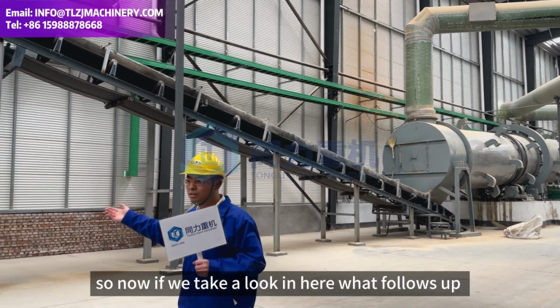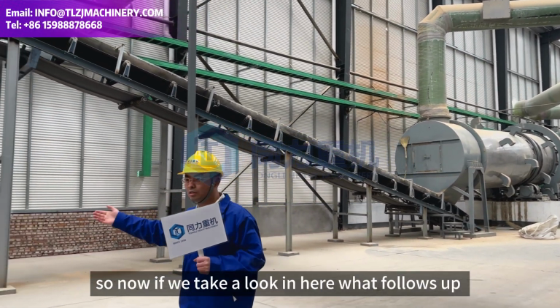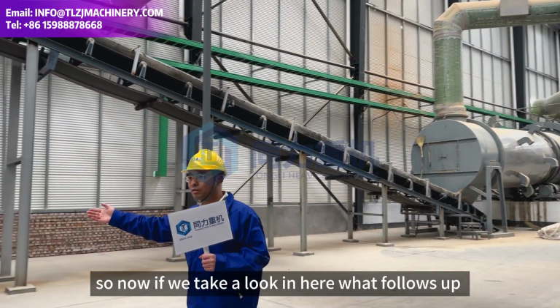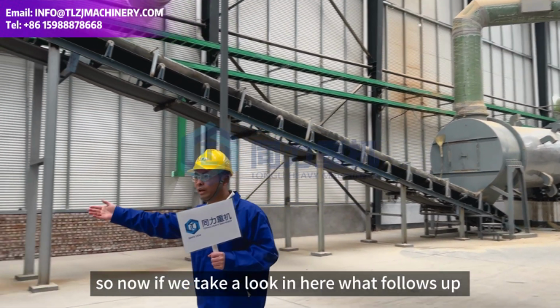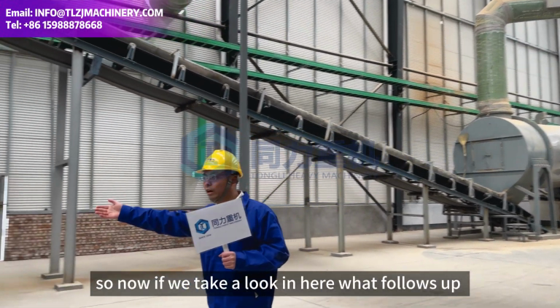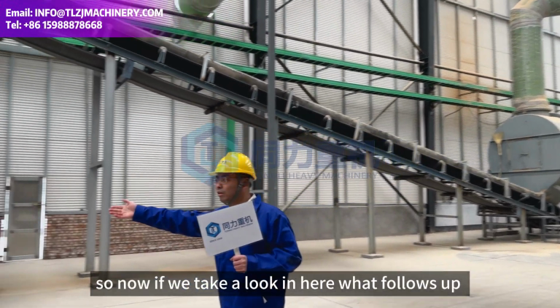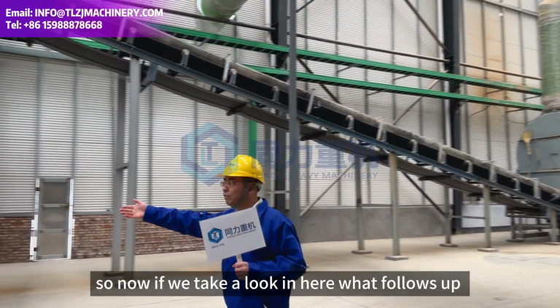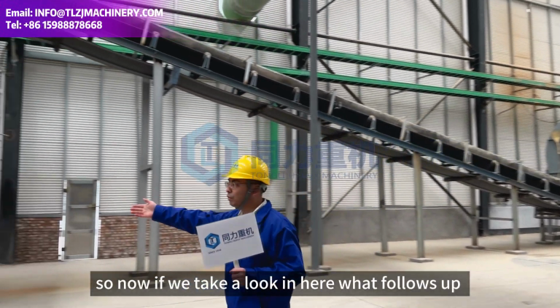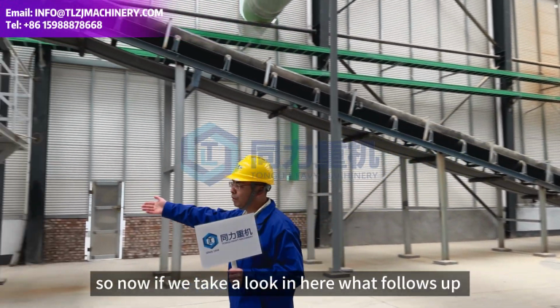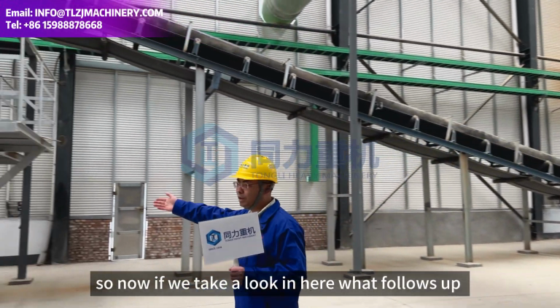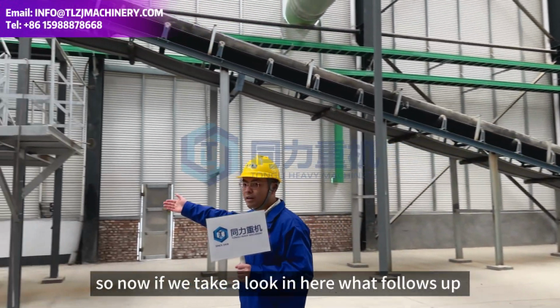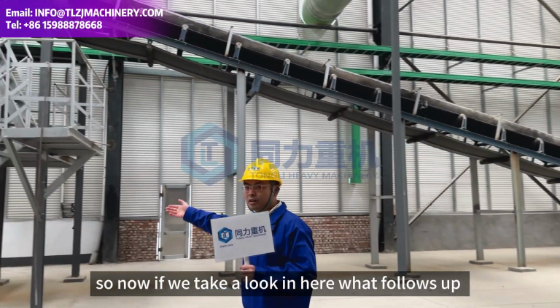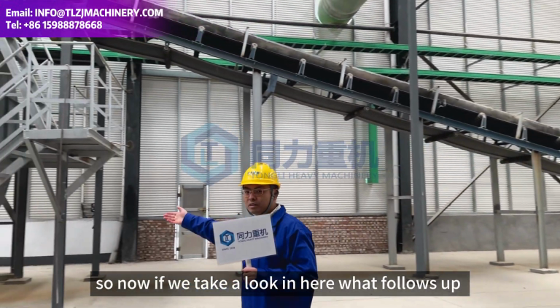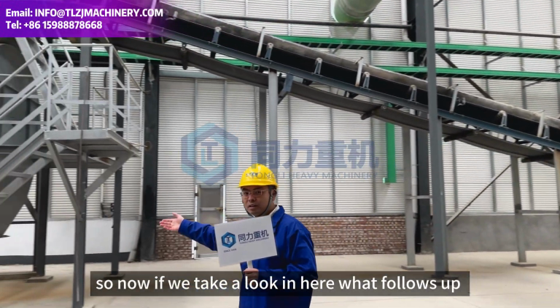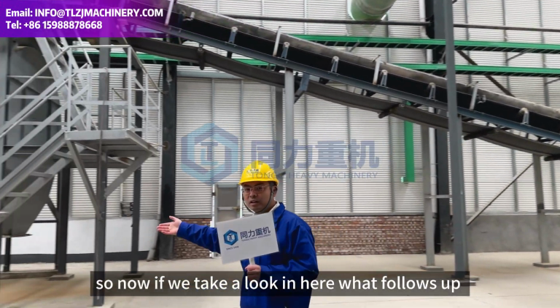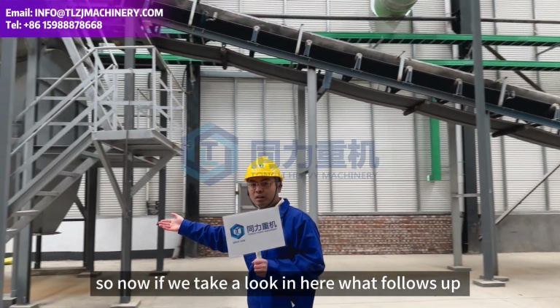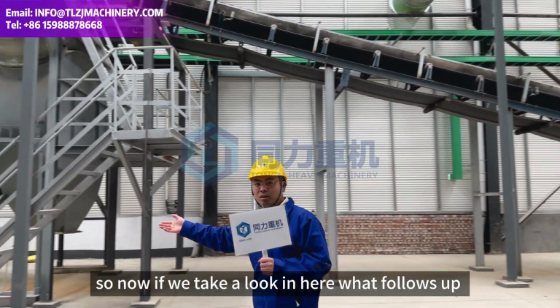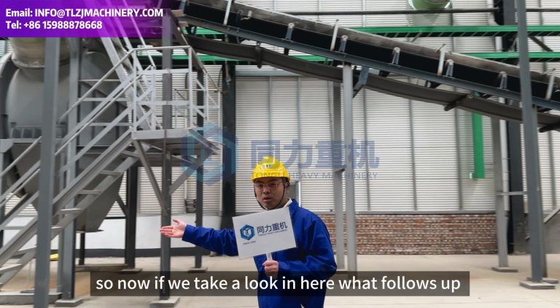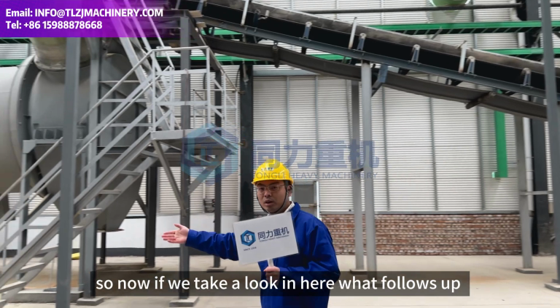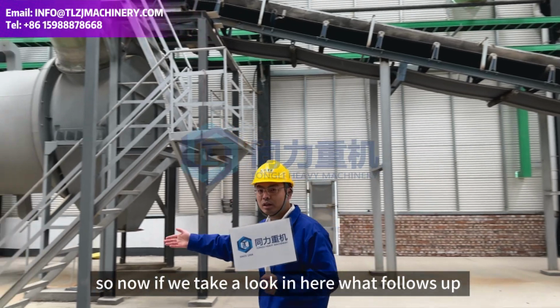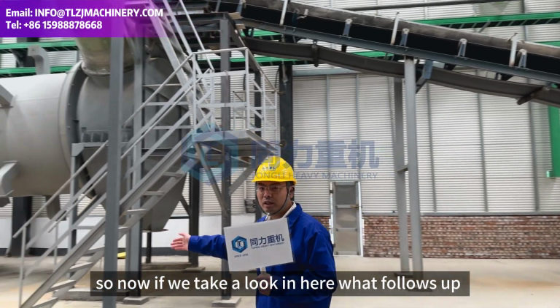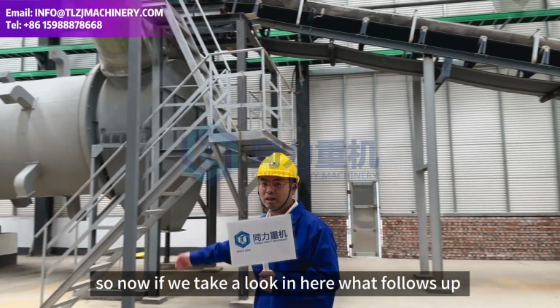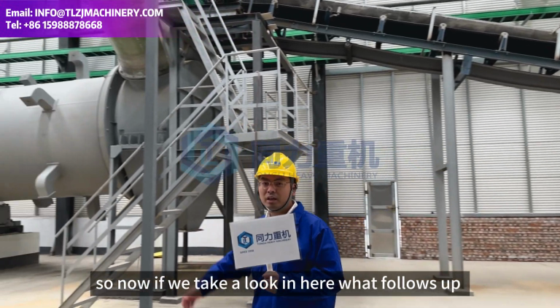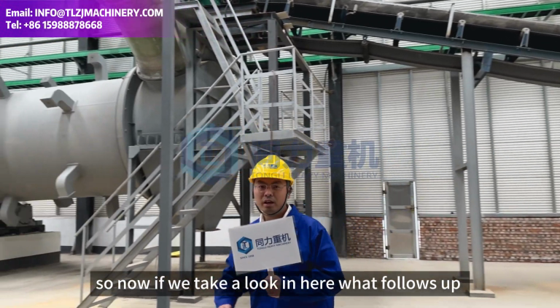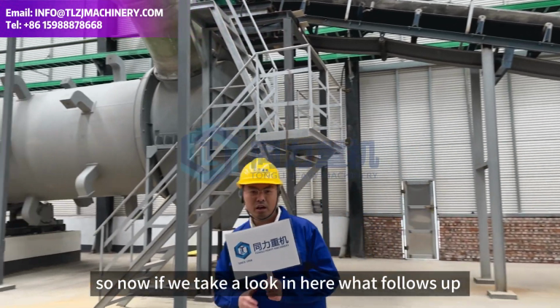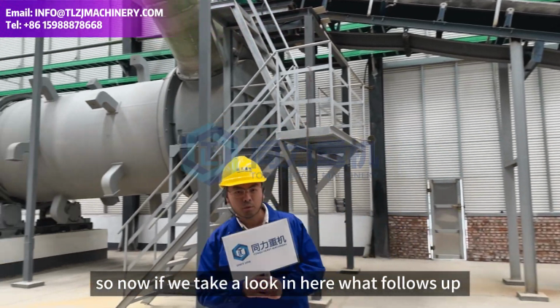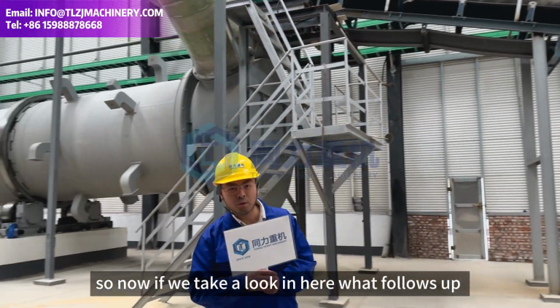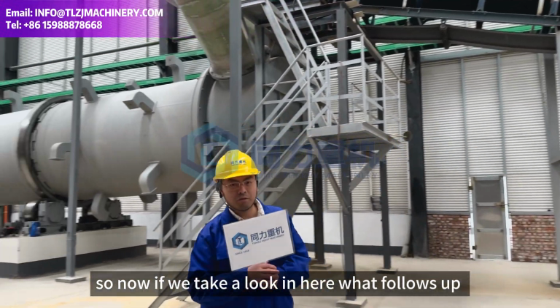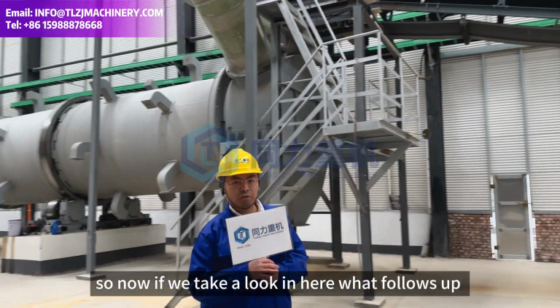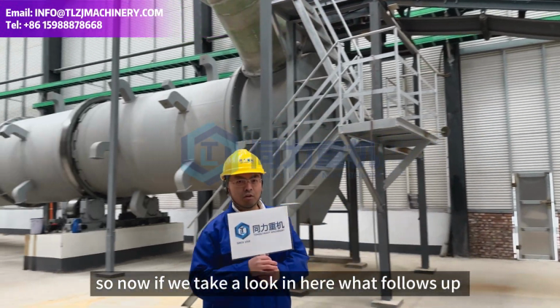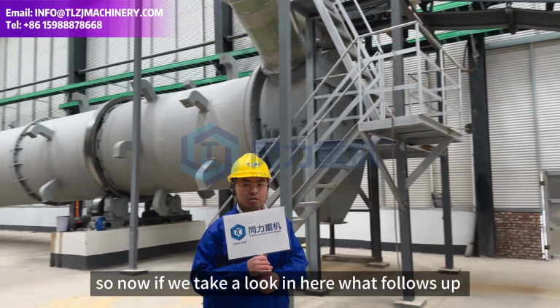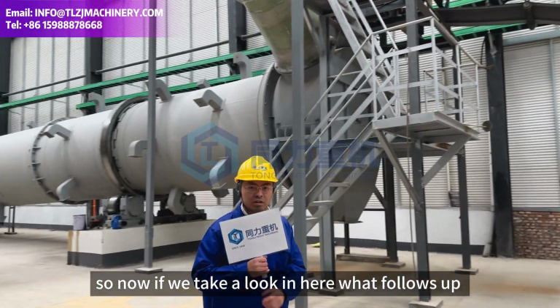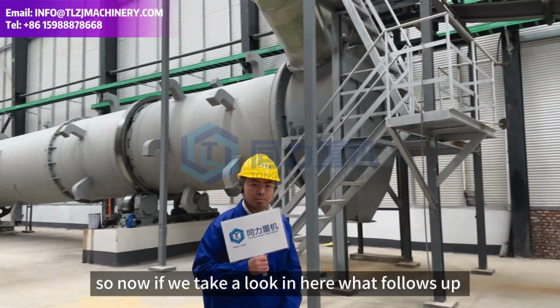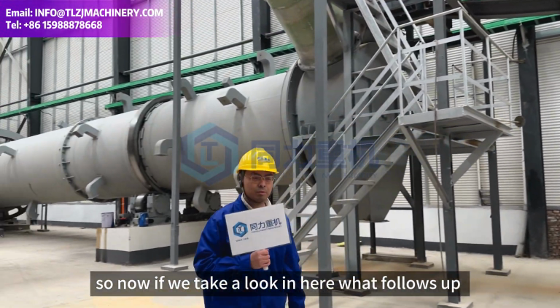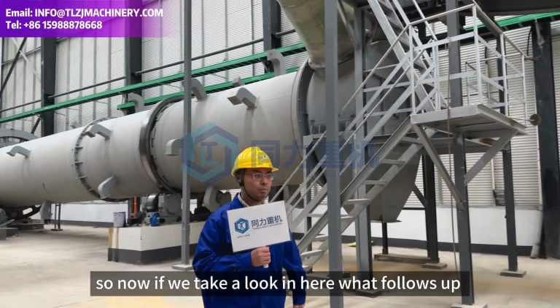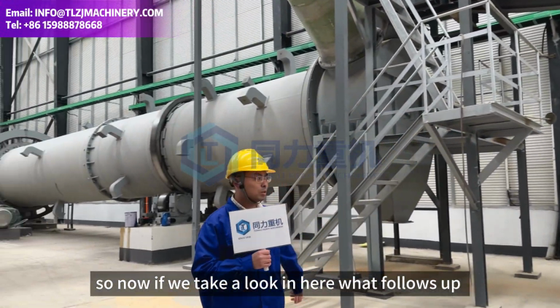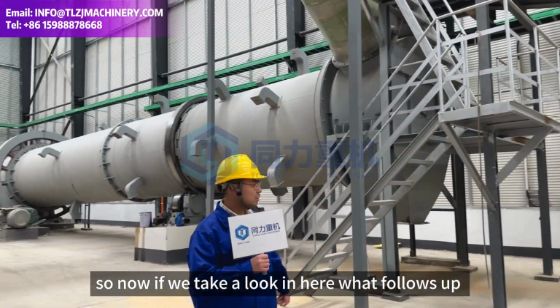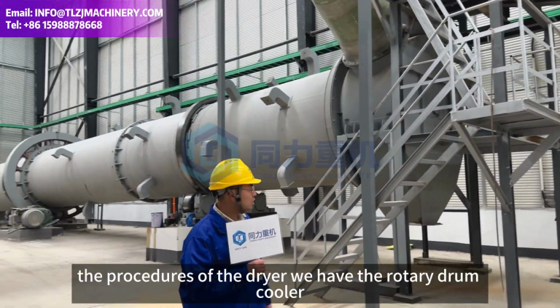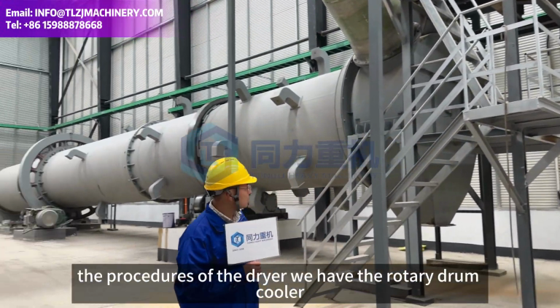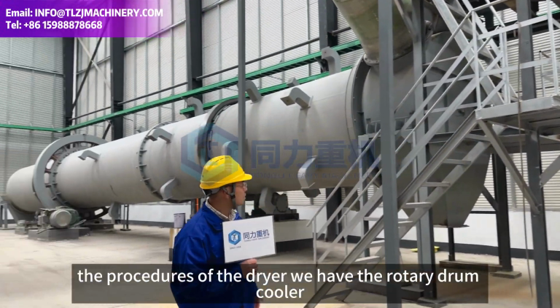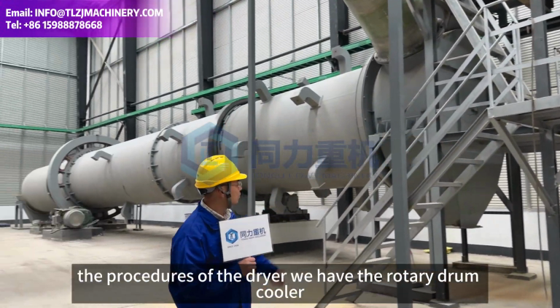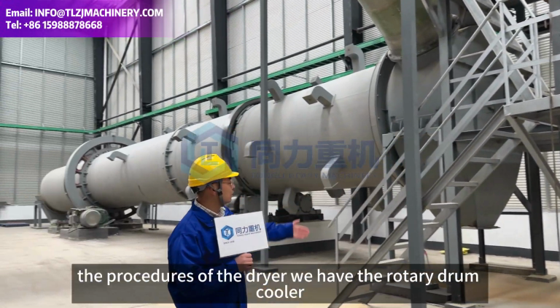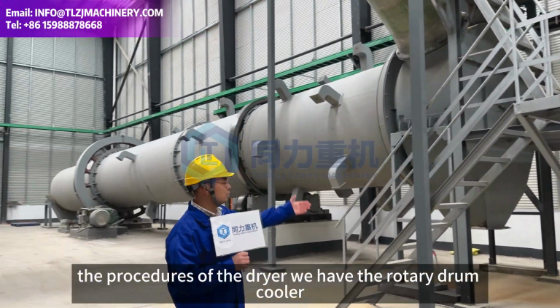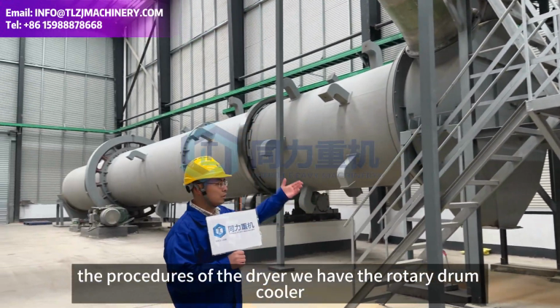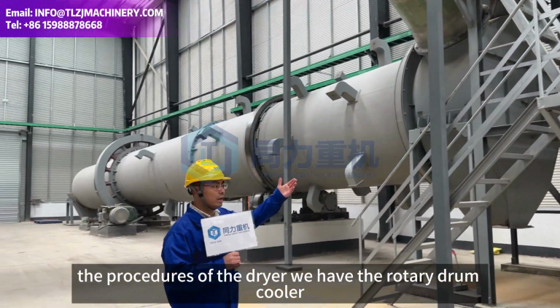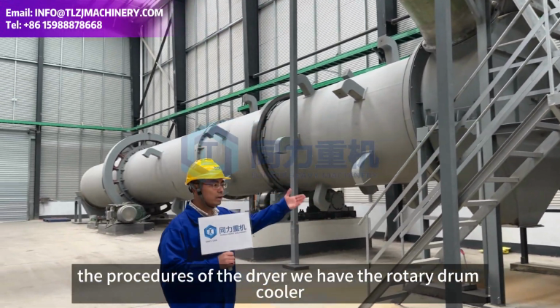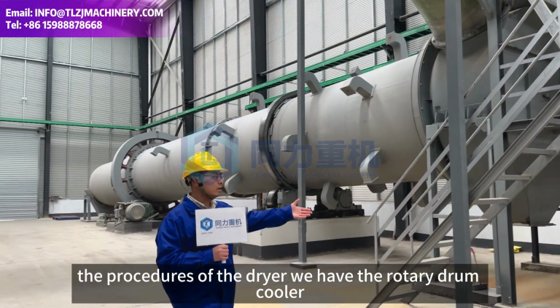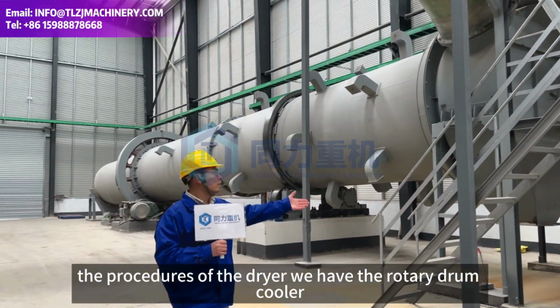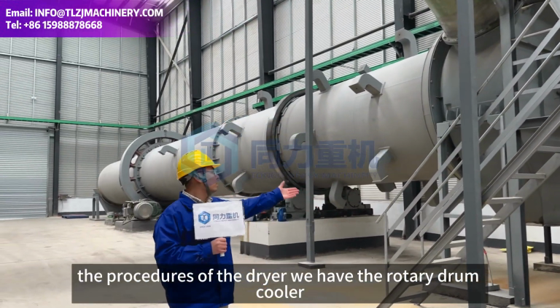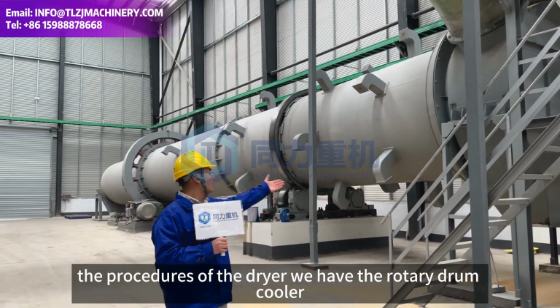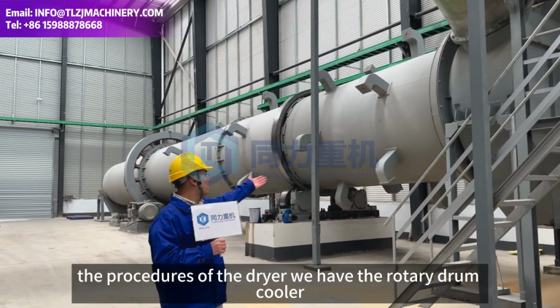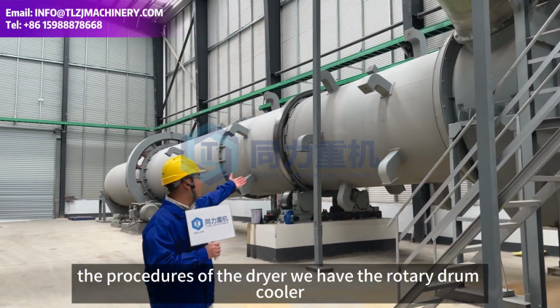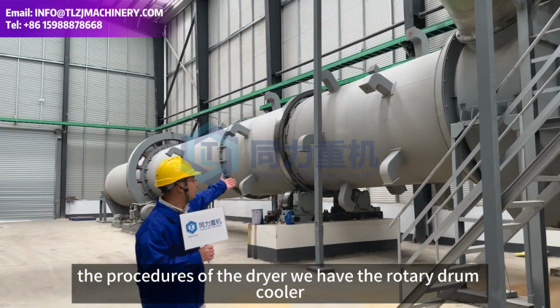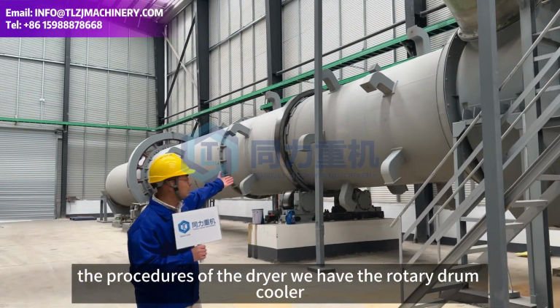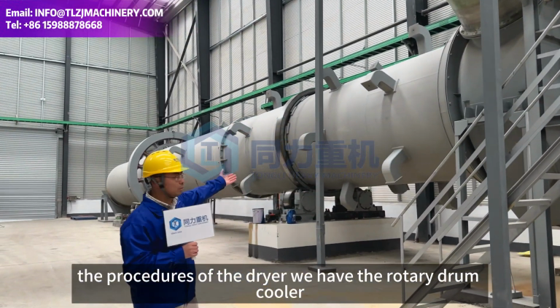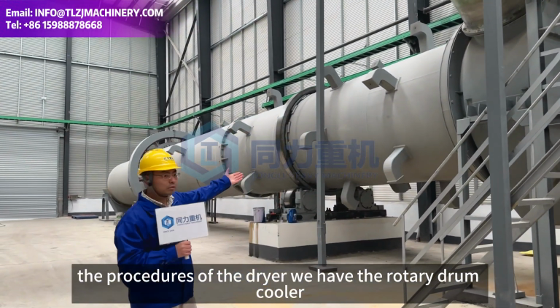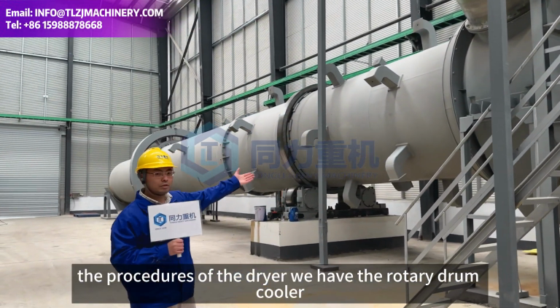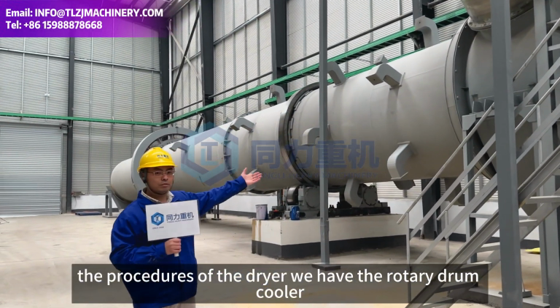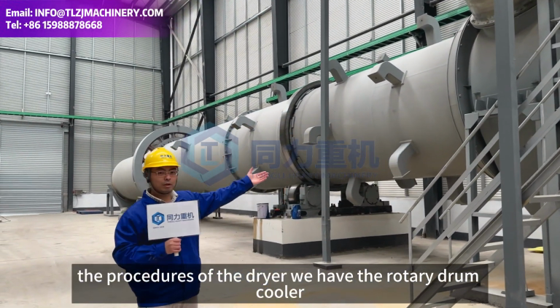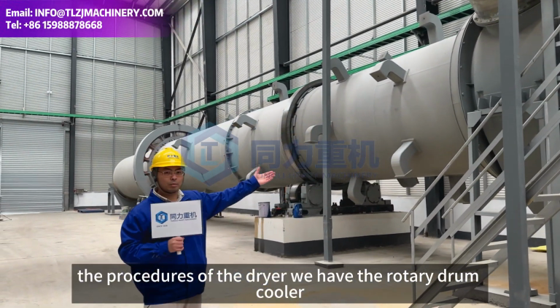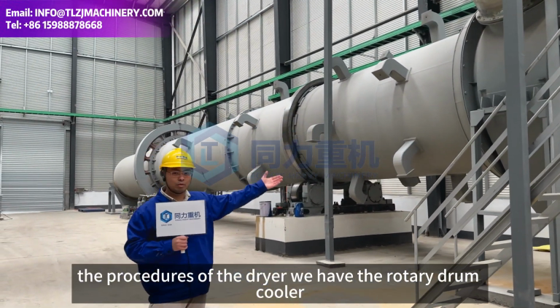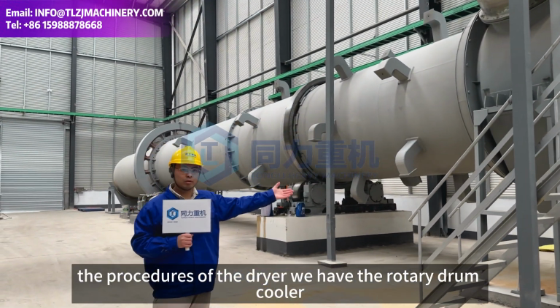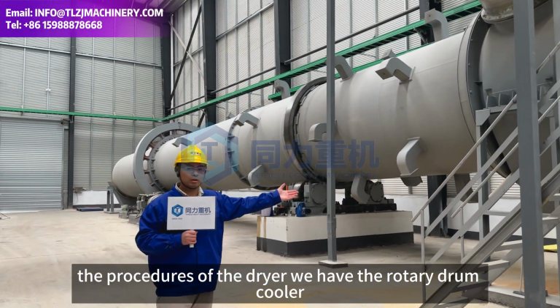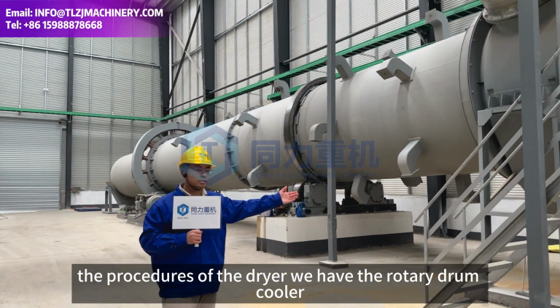Now if we take a look at what follows up the procedures of the dryer, we have the Rotor drum coolers.